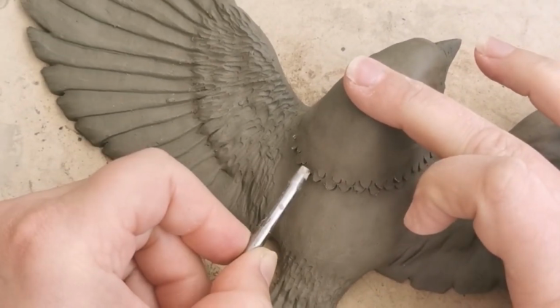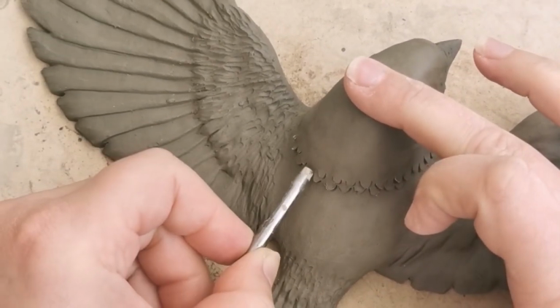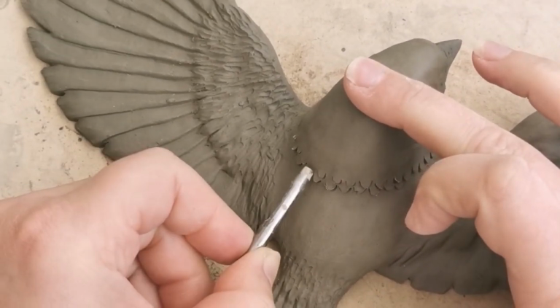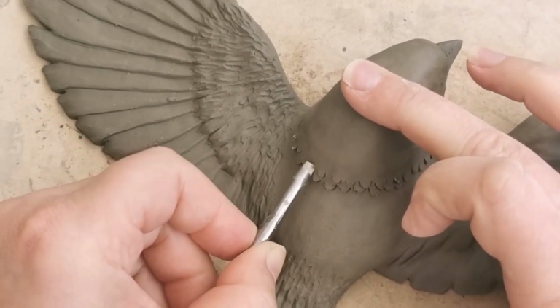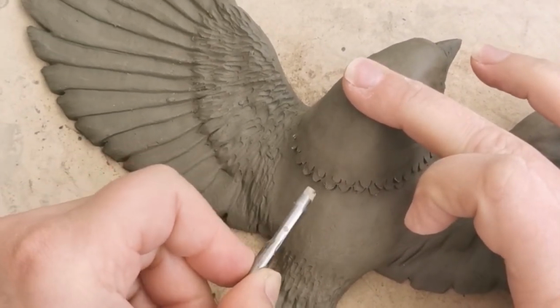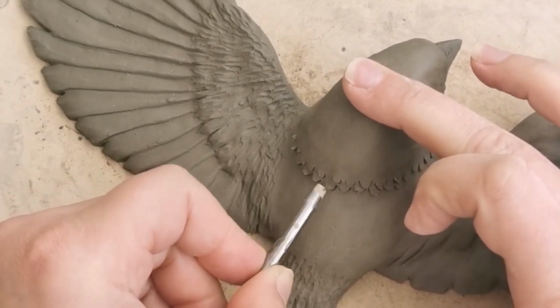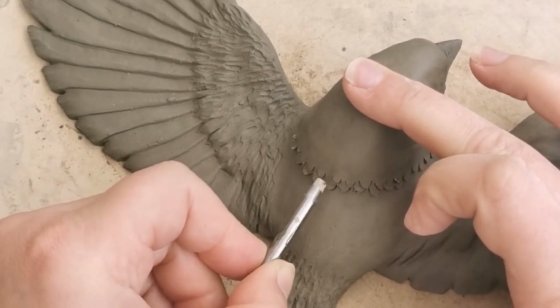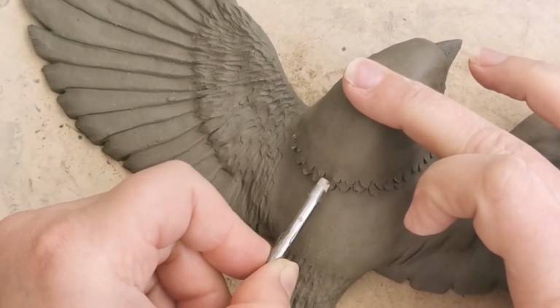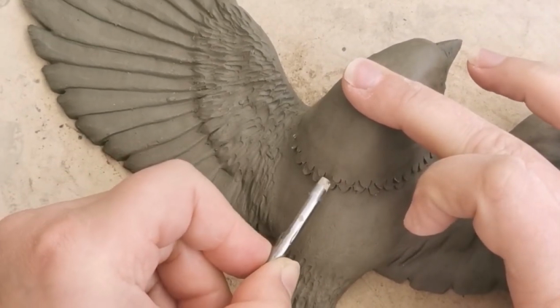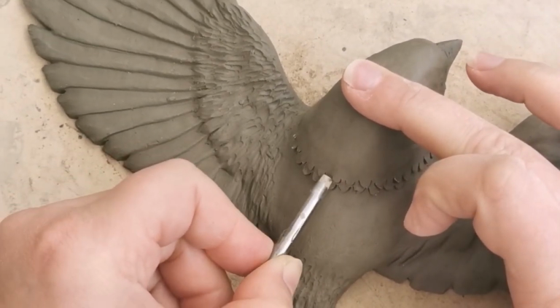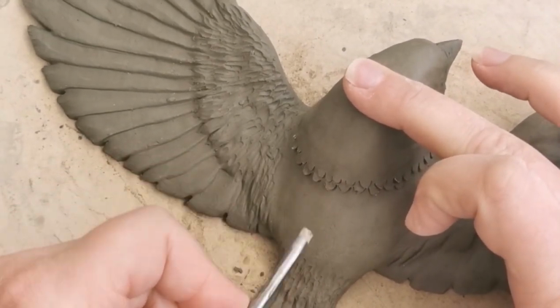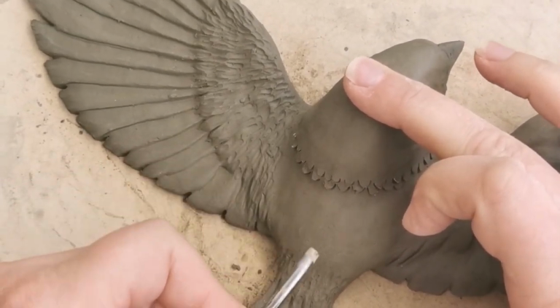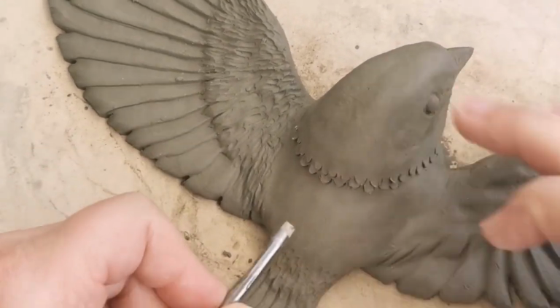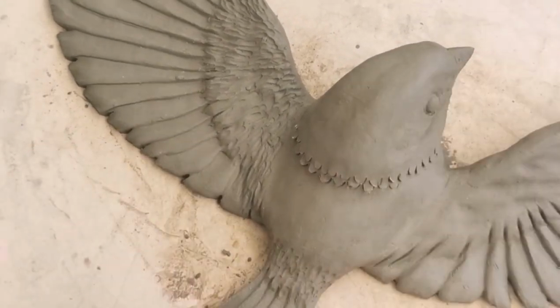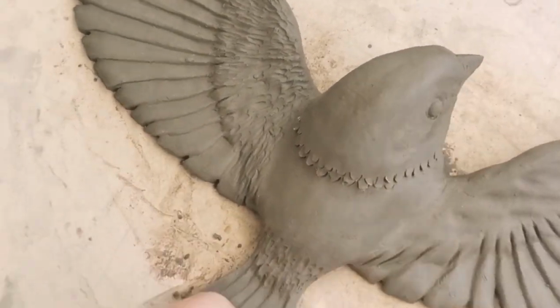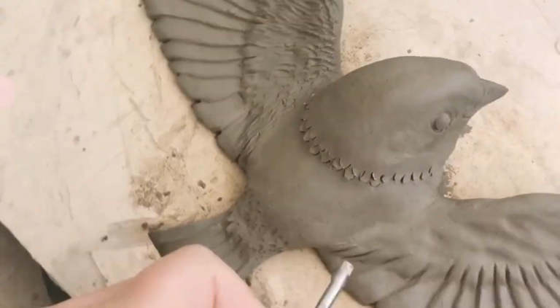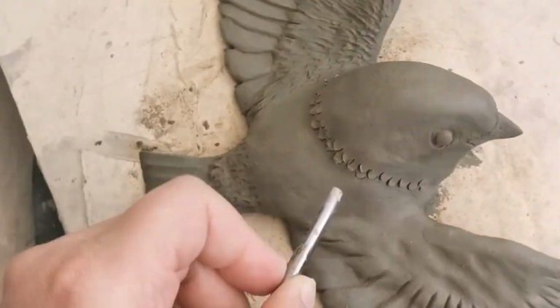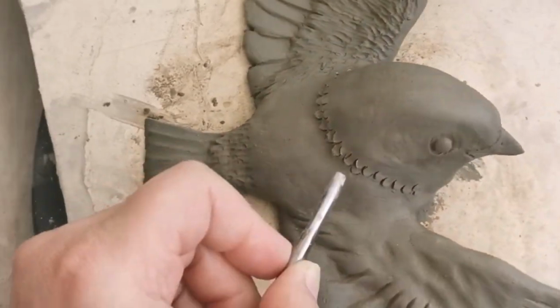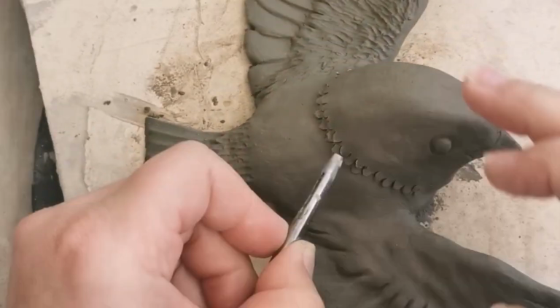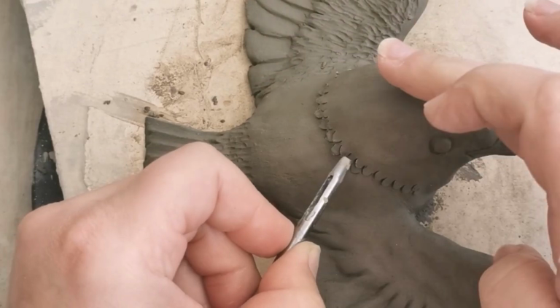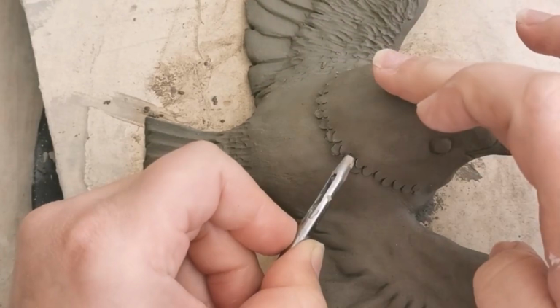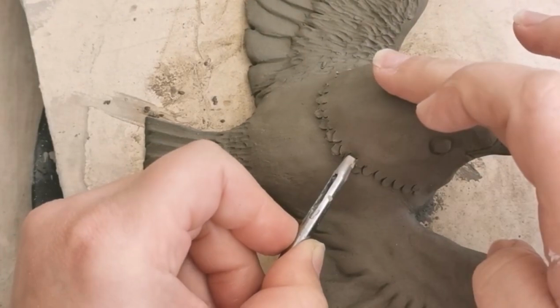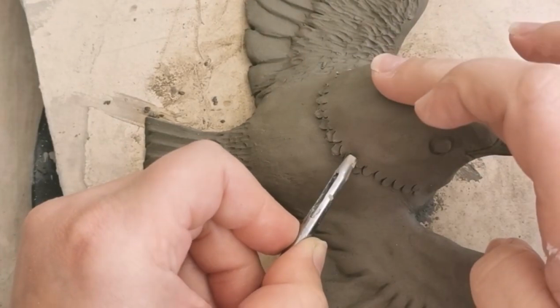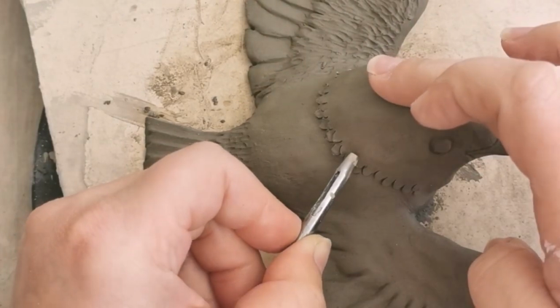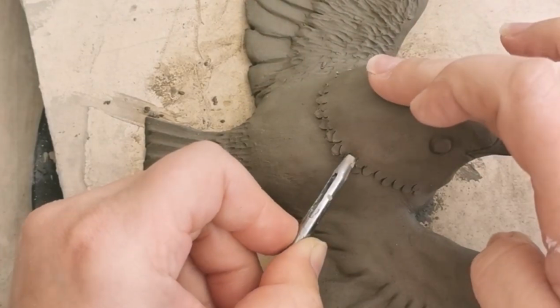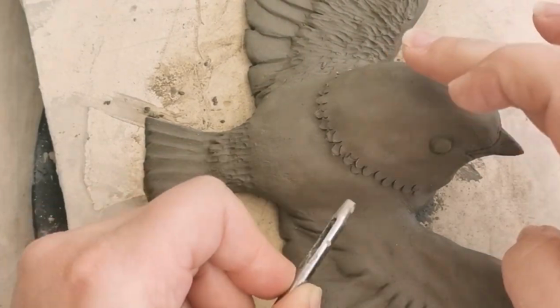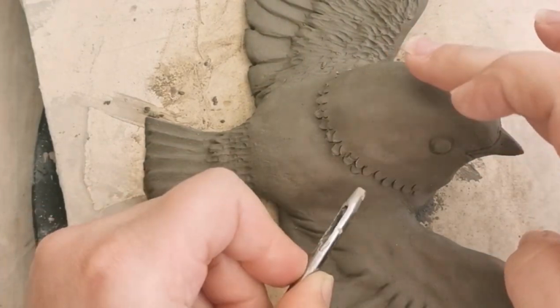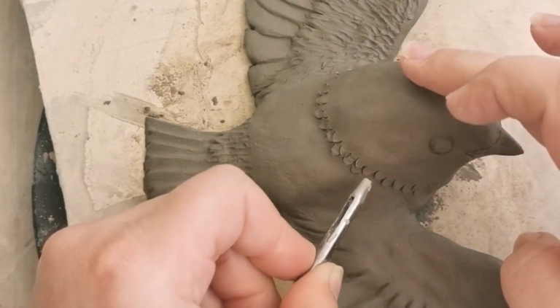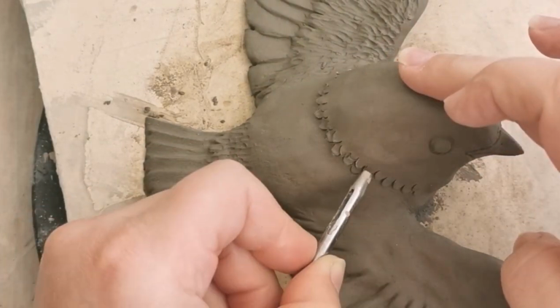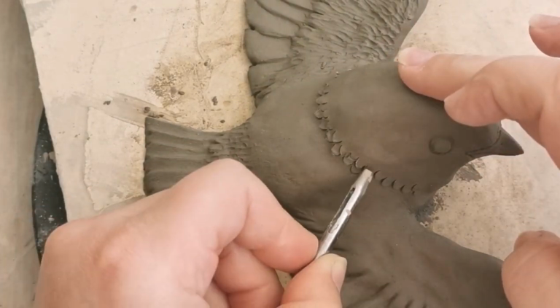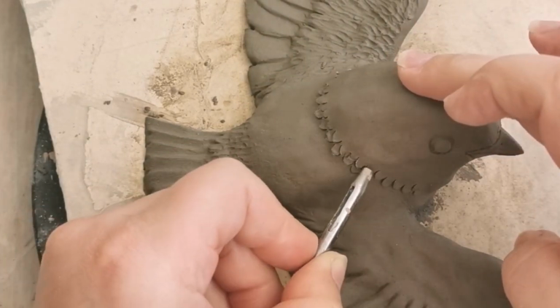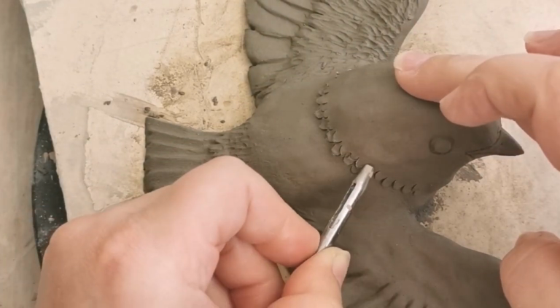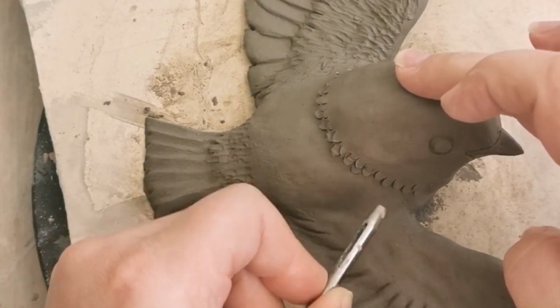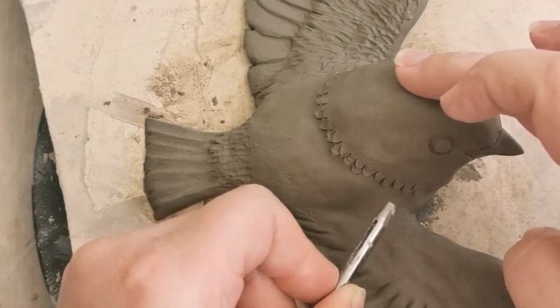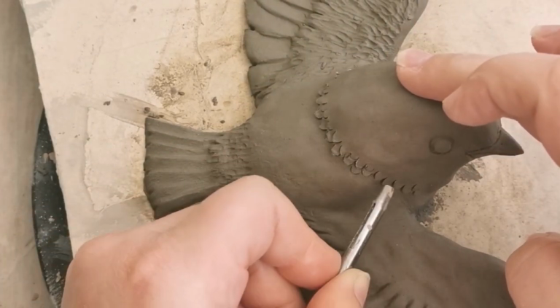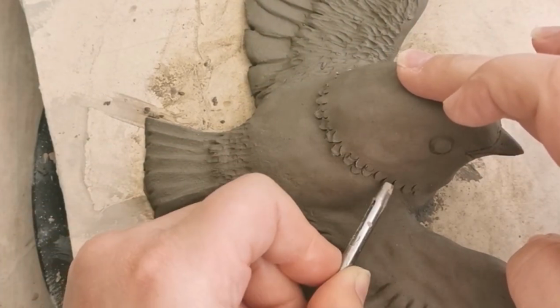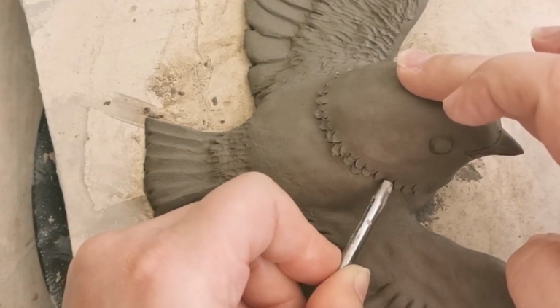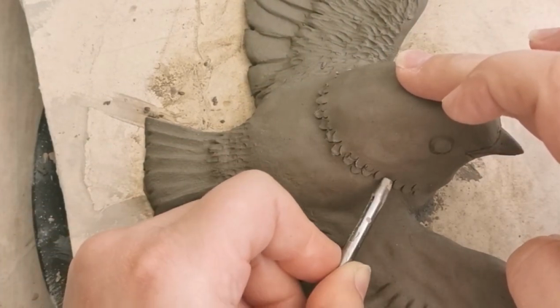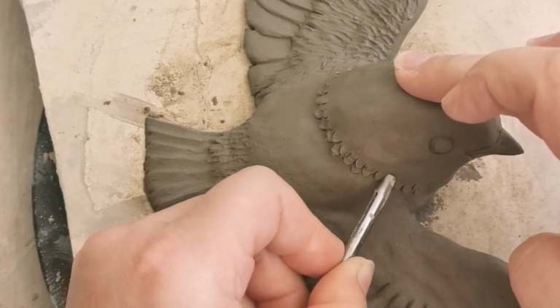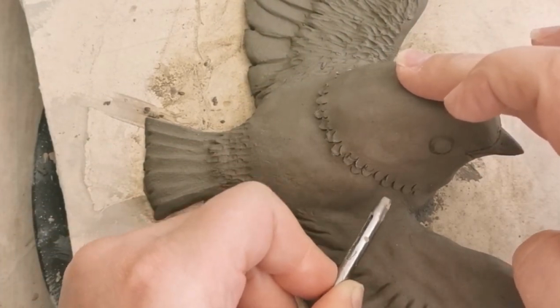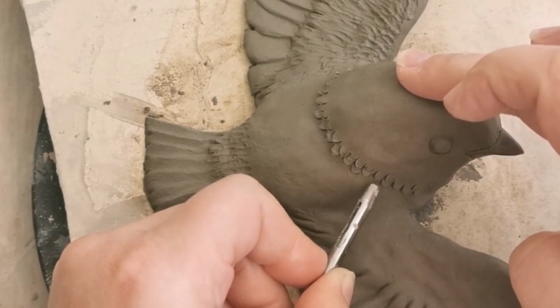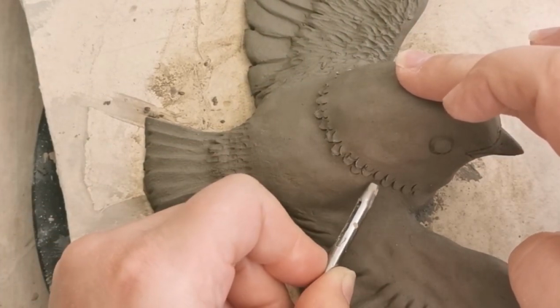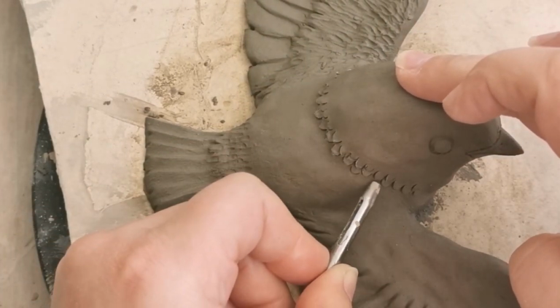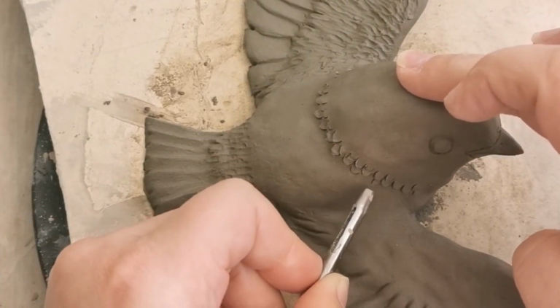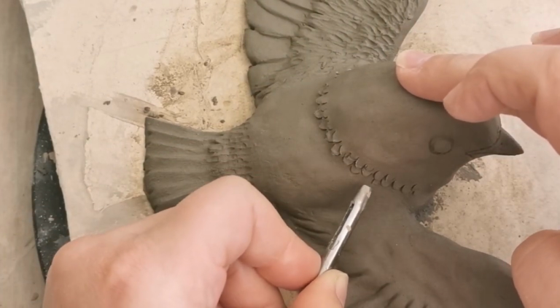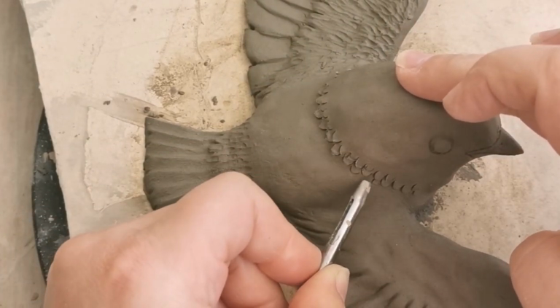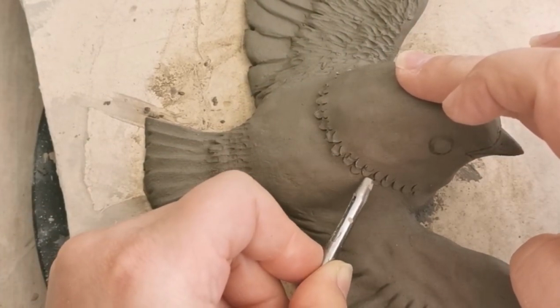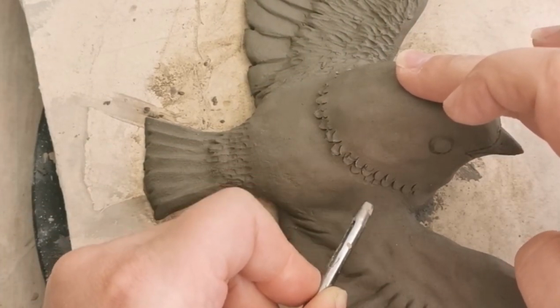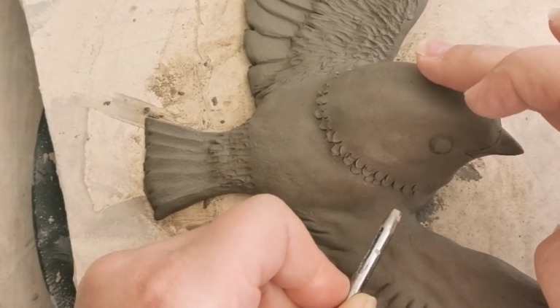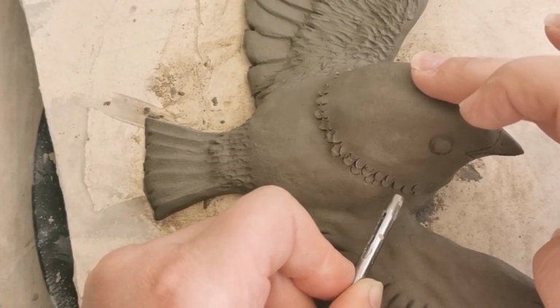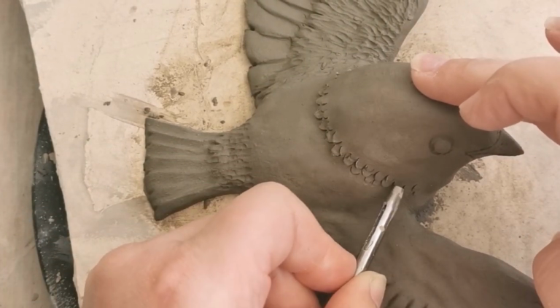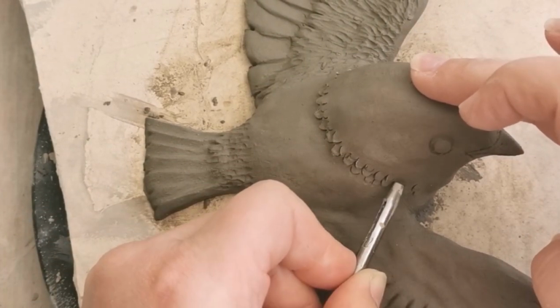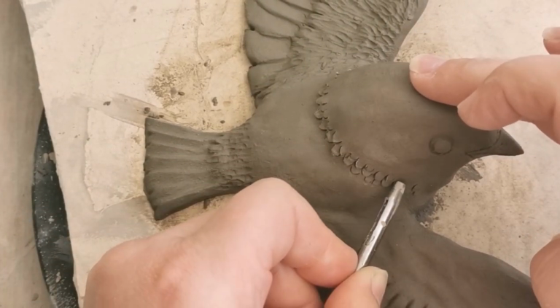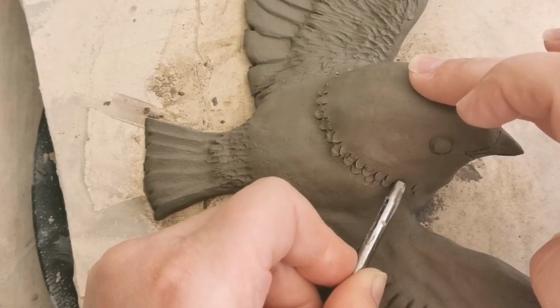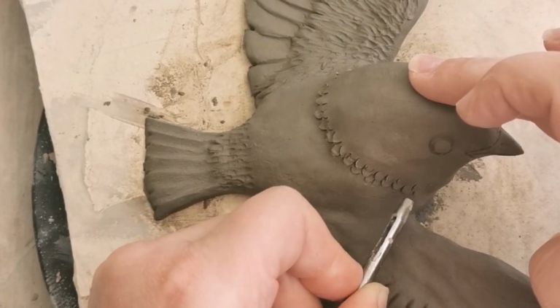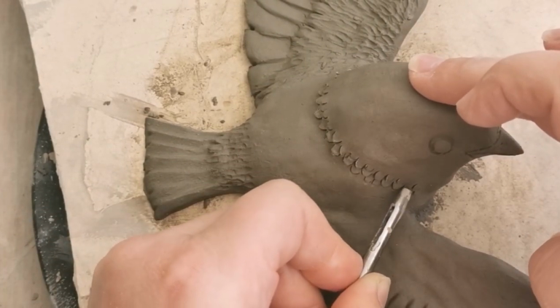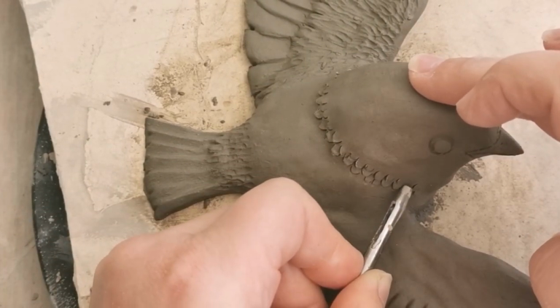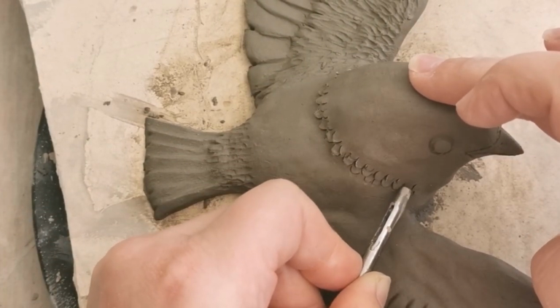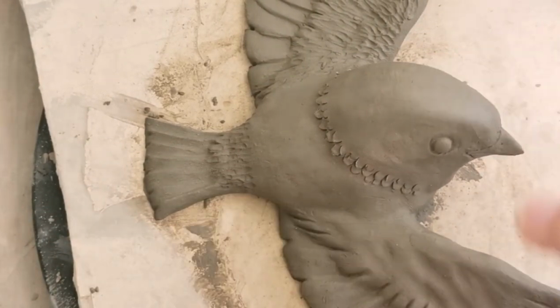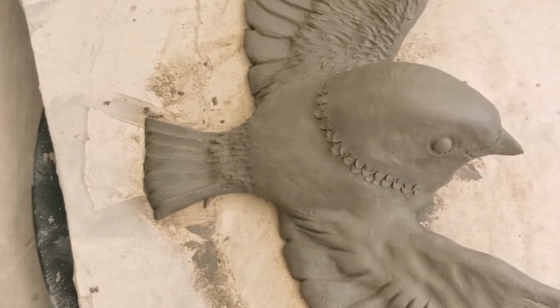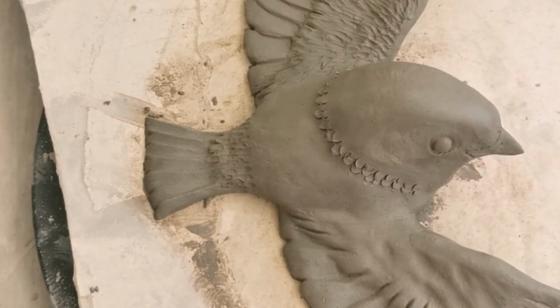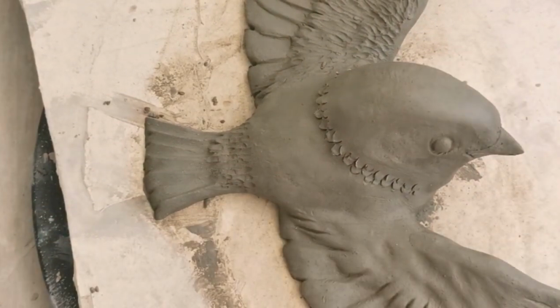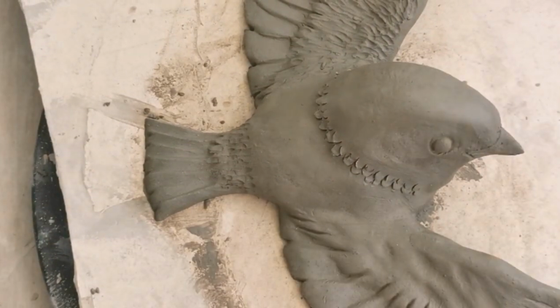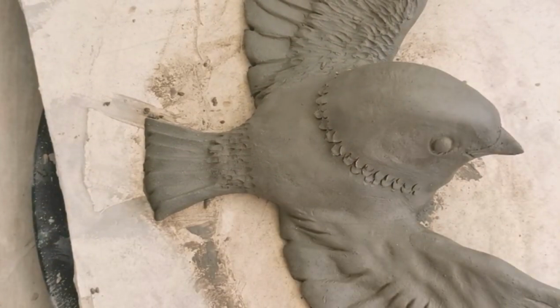I'm going to use this tool just around the neck, as you can see, but also where the feather down meets the large feathers on the wings.